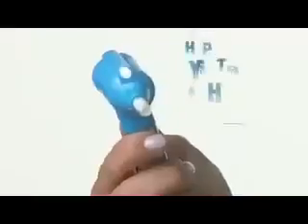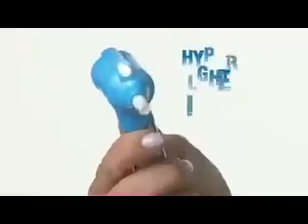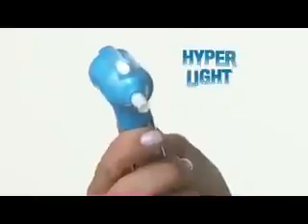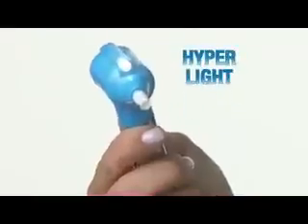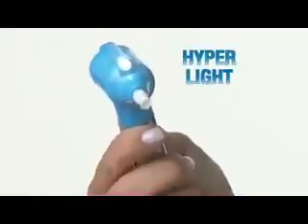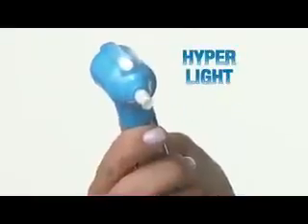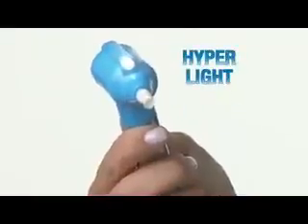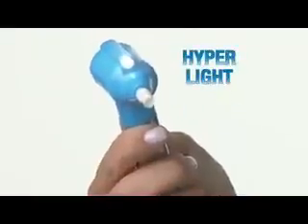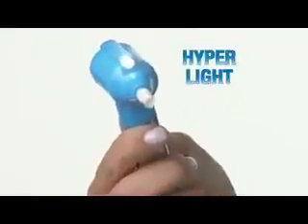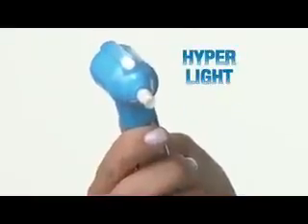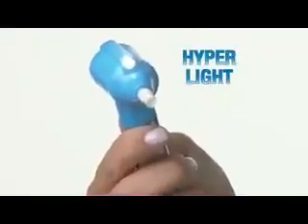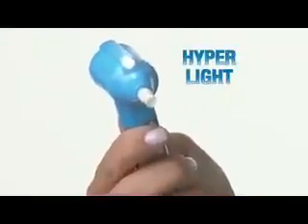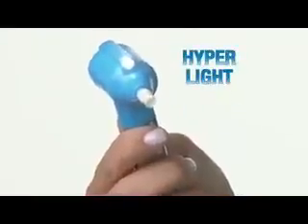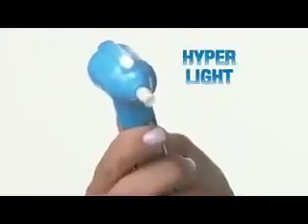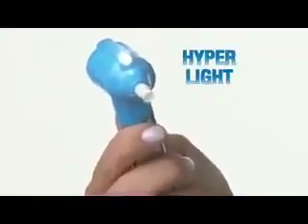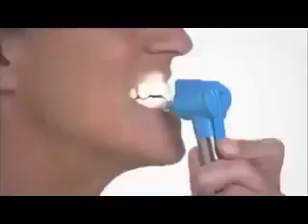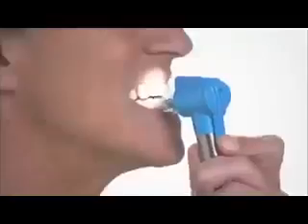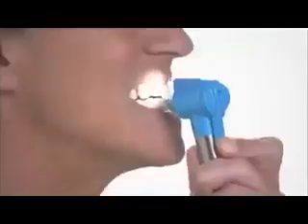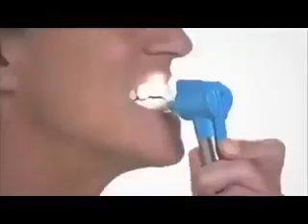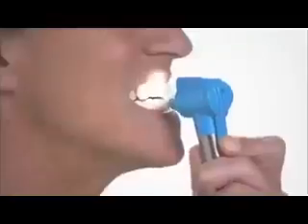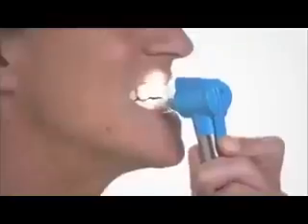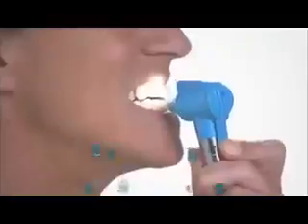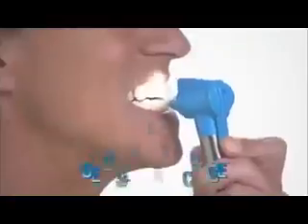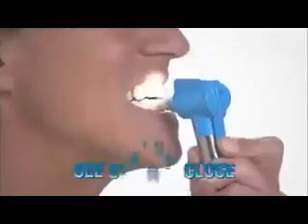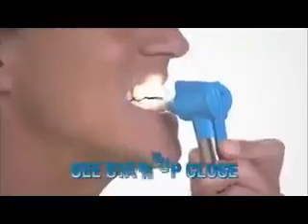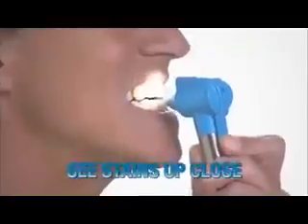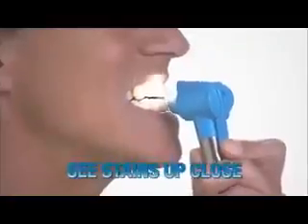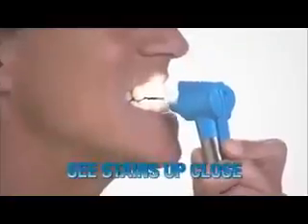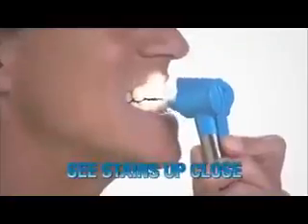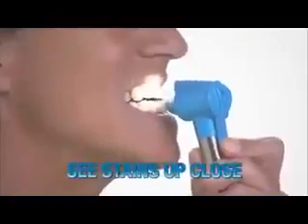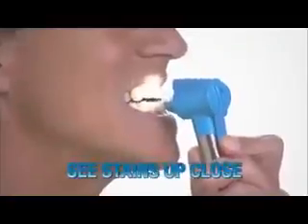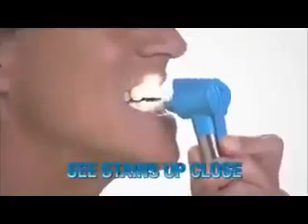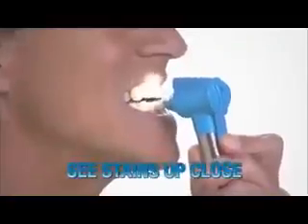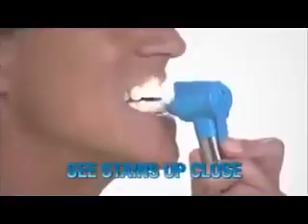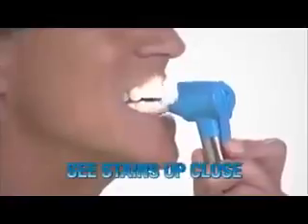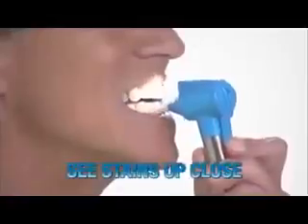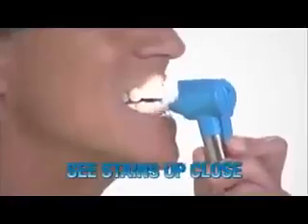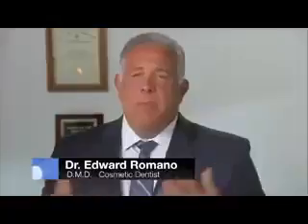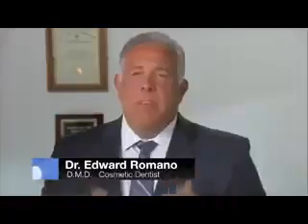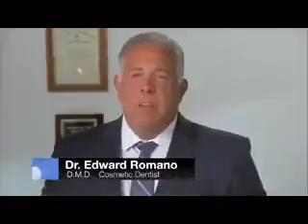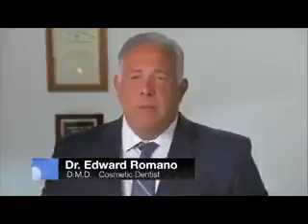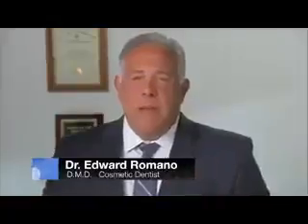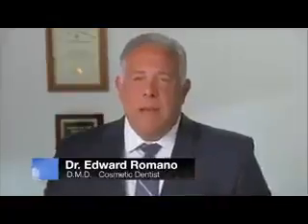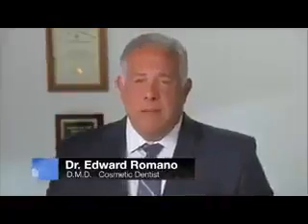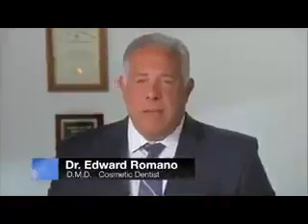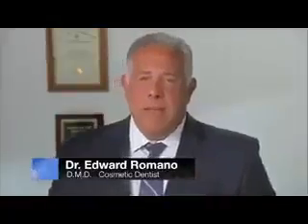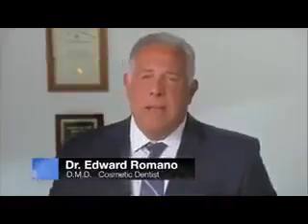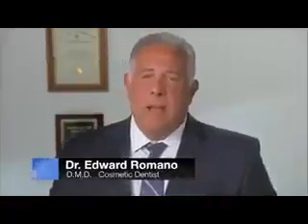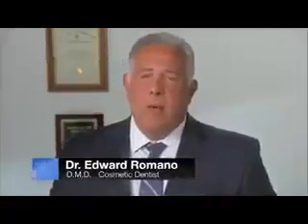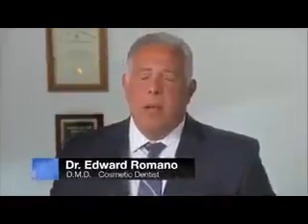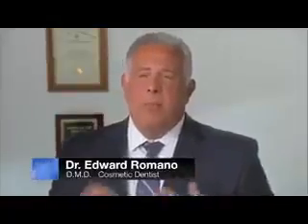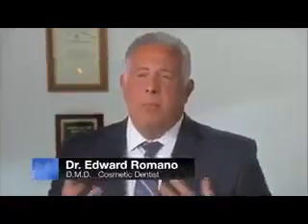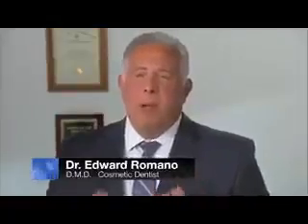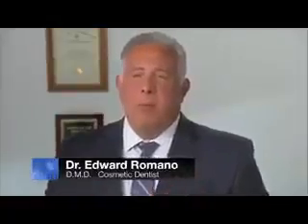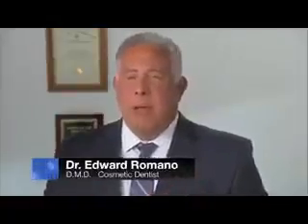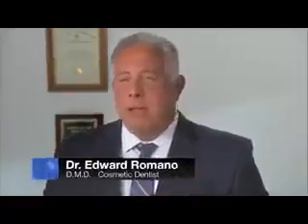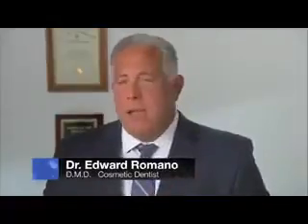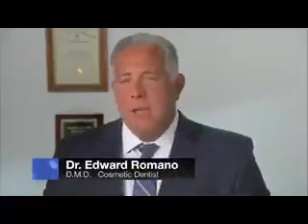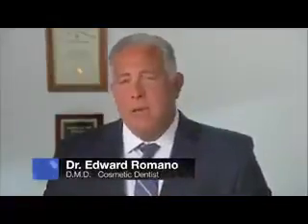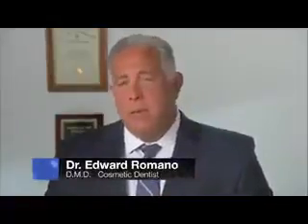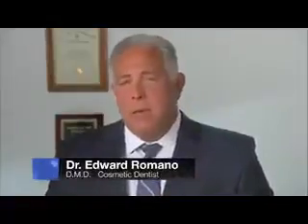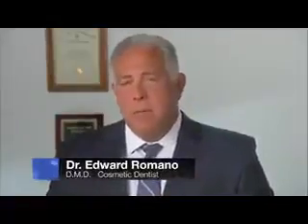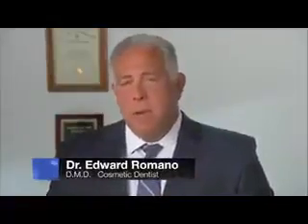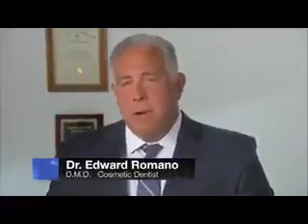Plus, LumaSmile comes with a specially designed light so you can see stains up. Lift out that yellow — it helps bring back that youthful appearance.